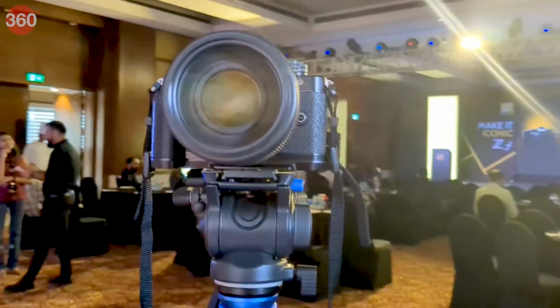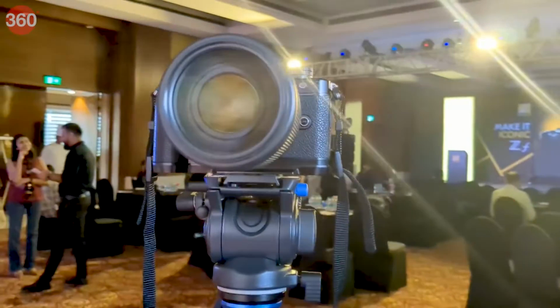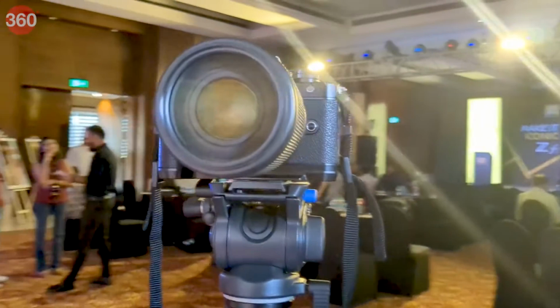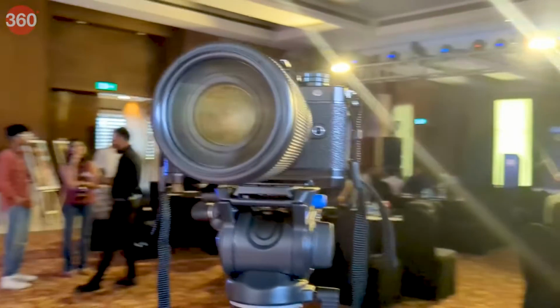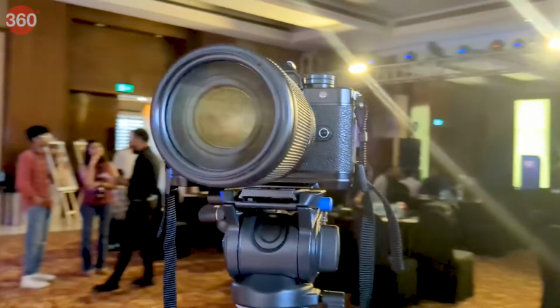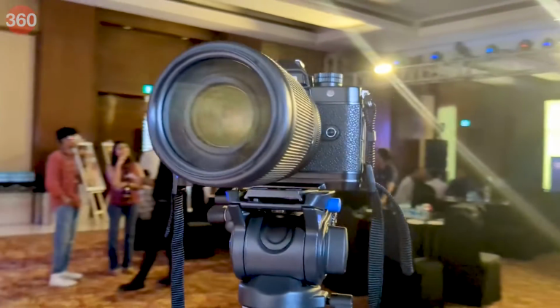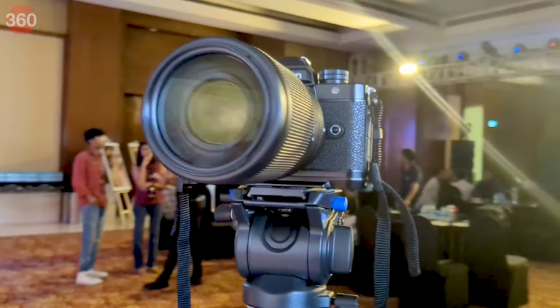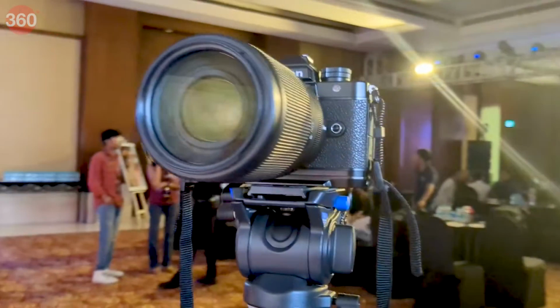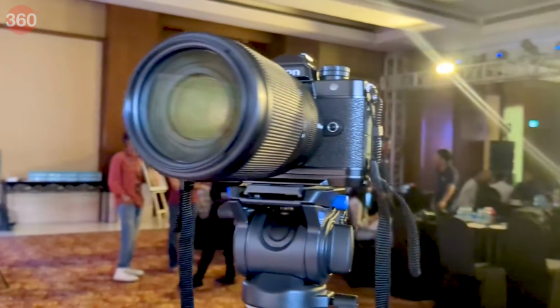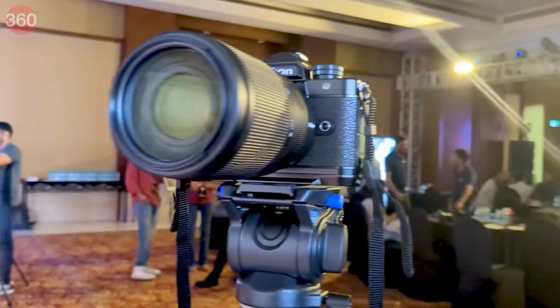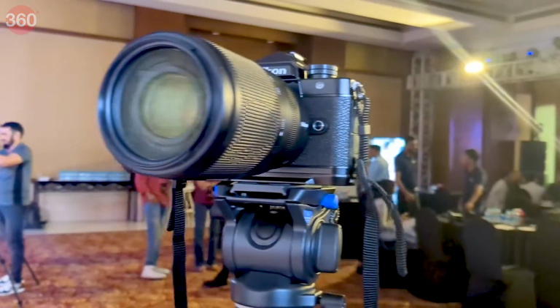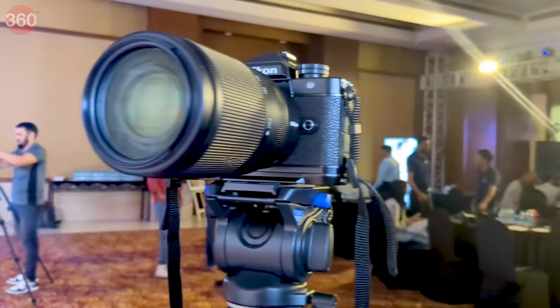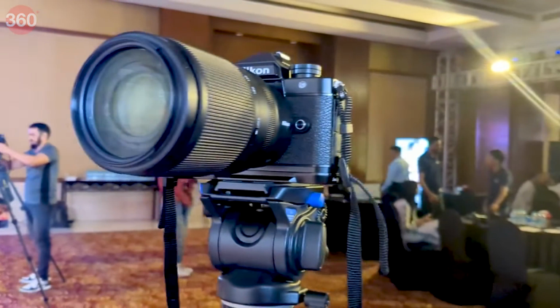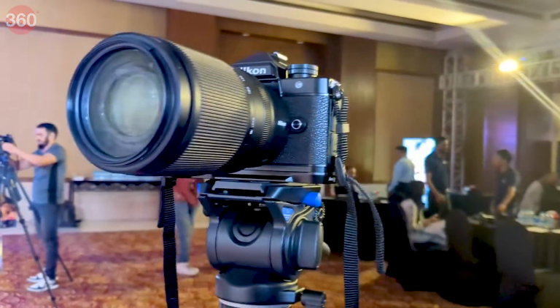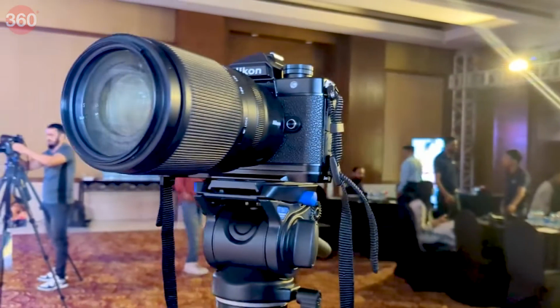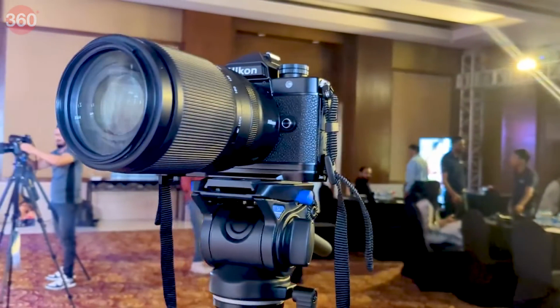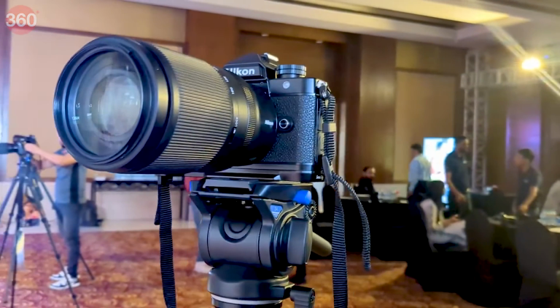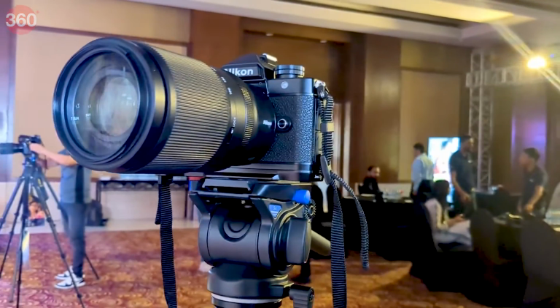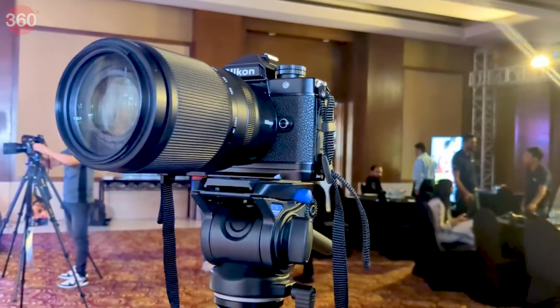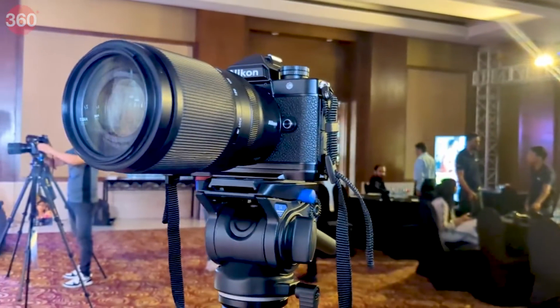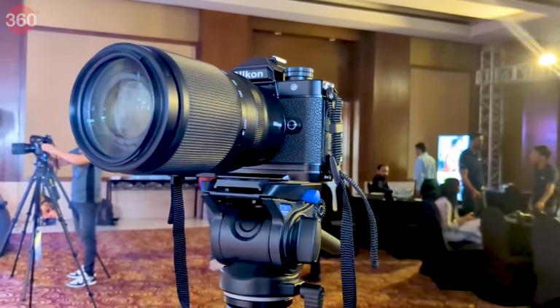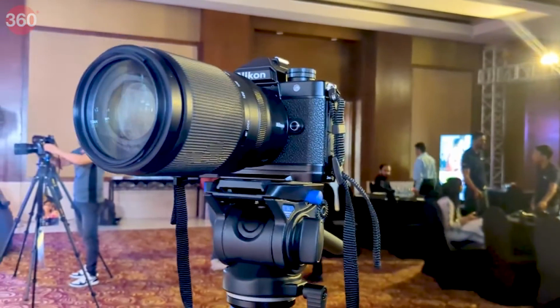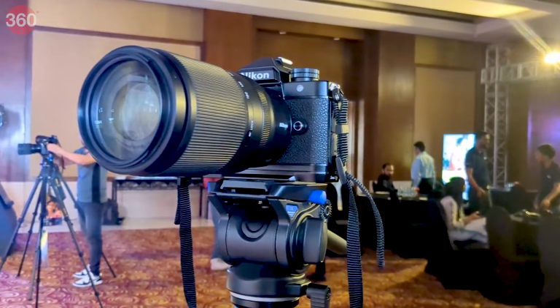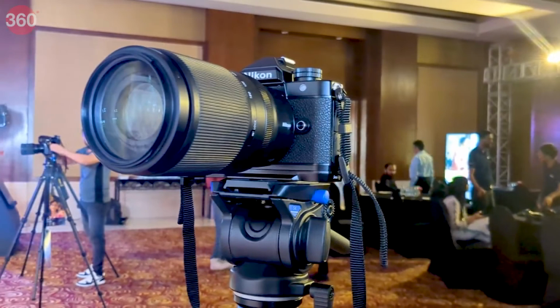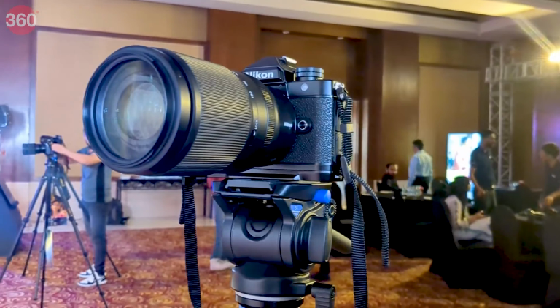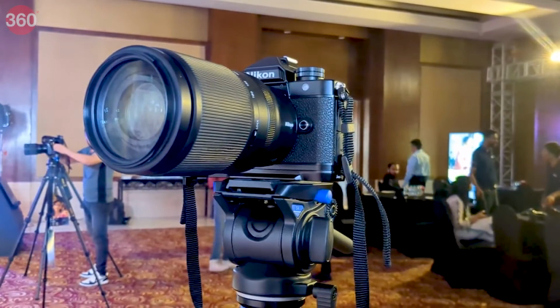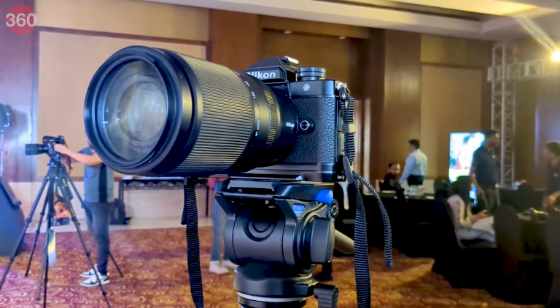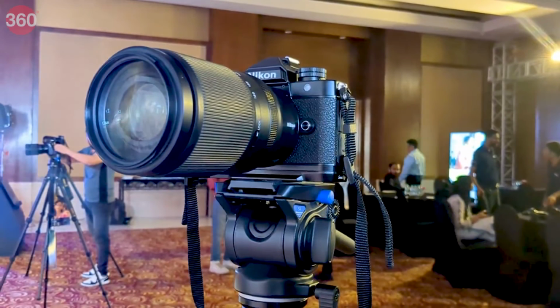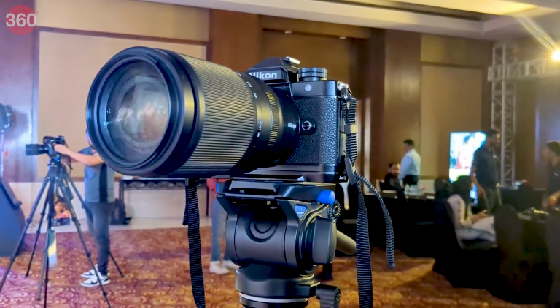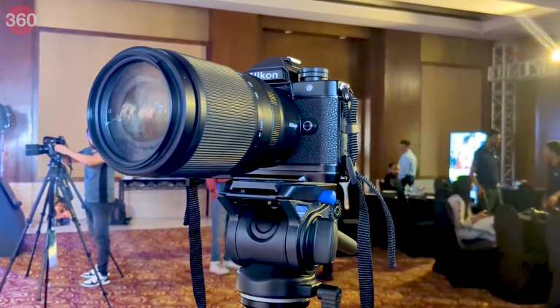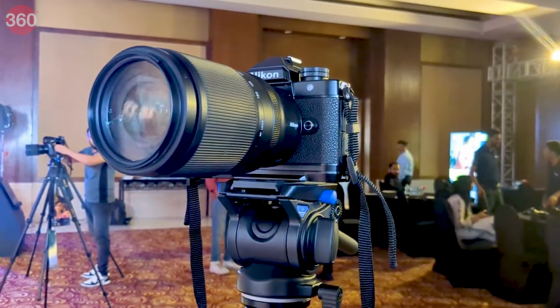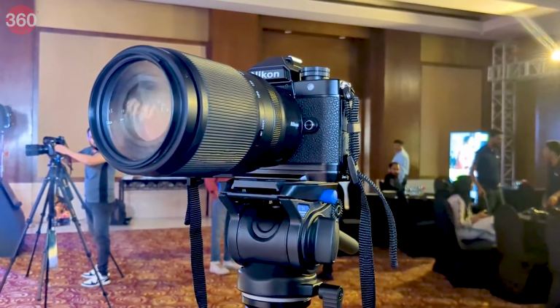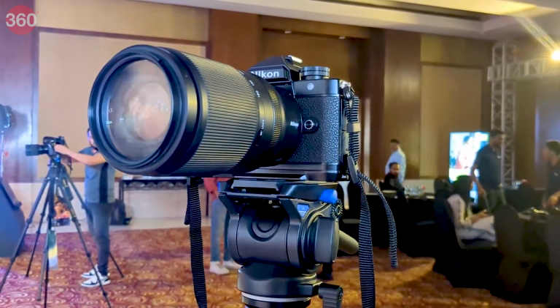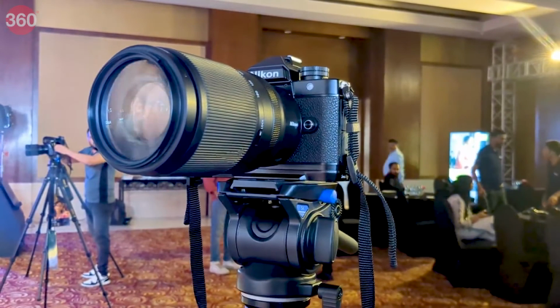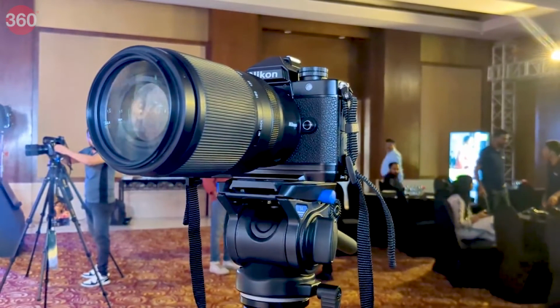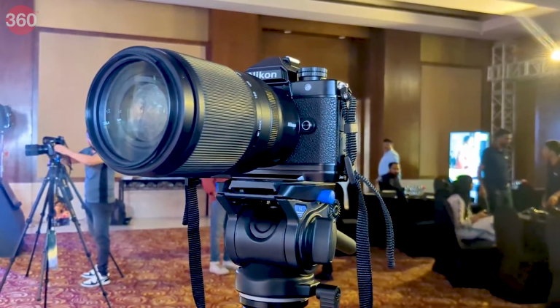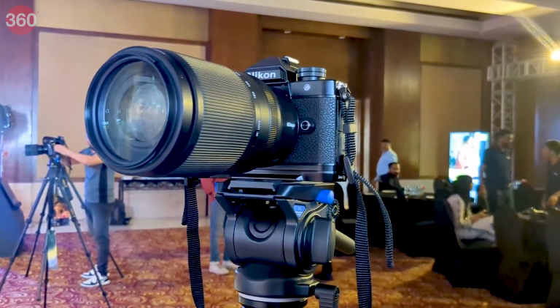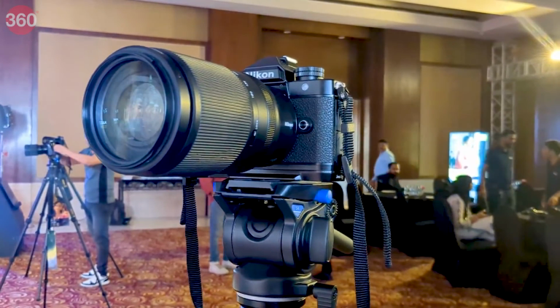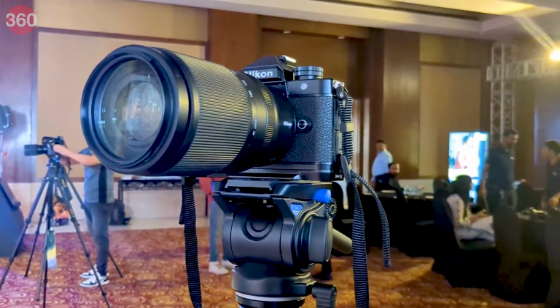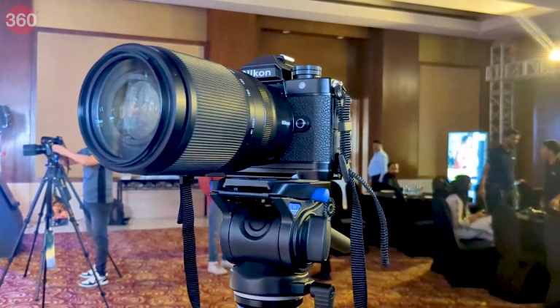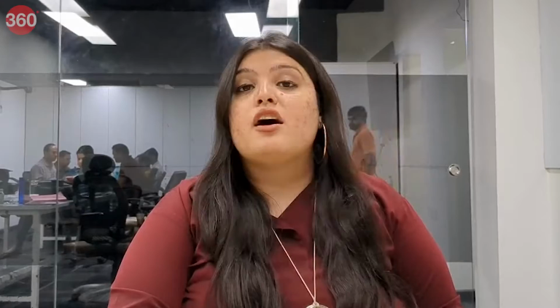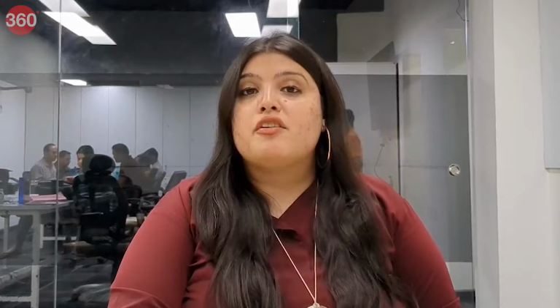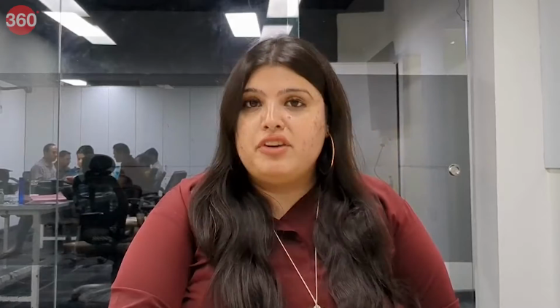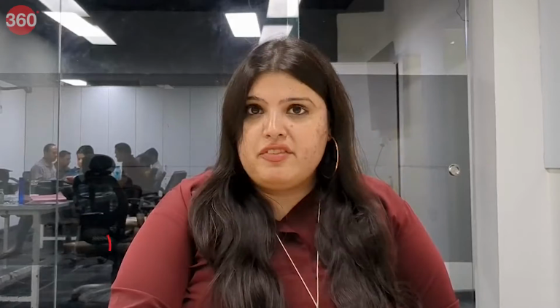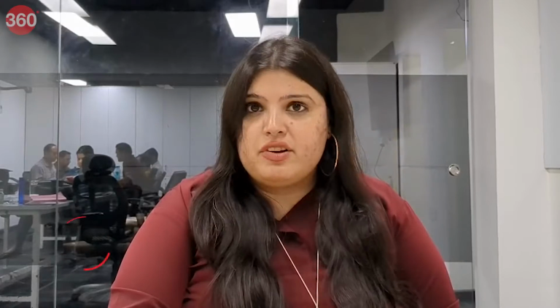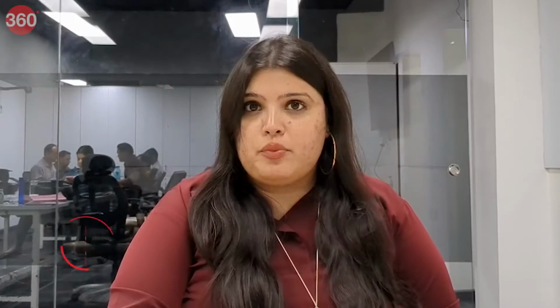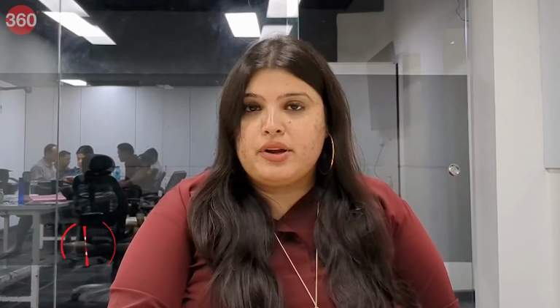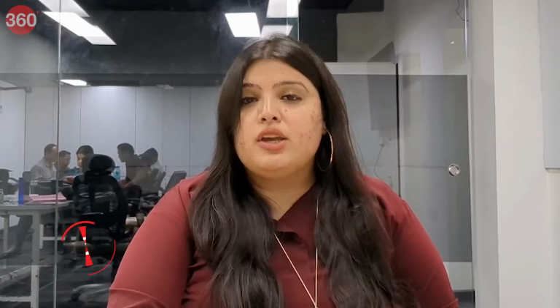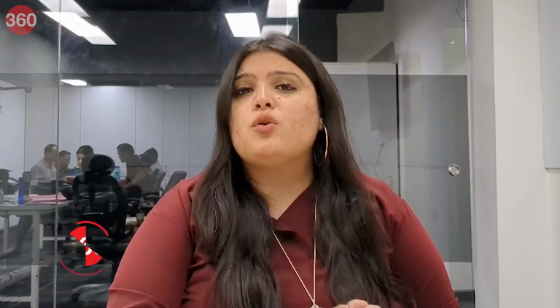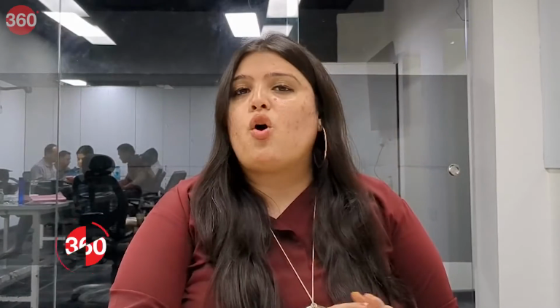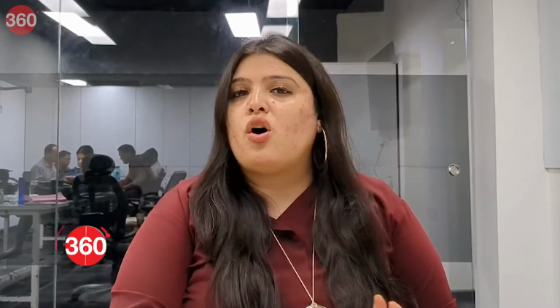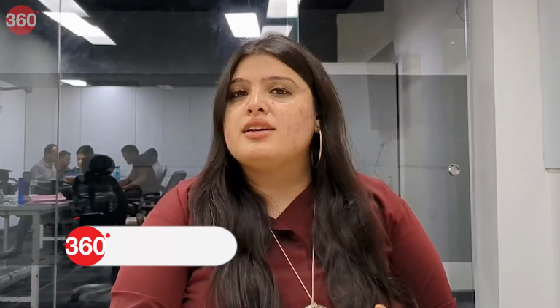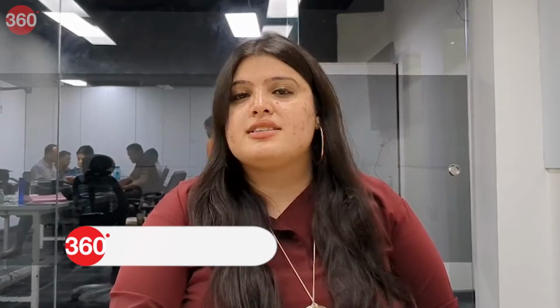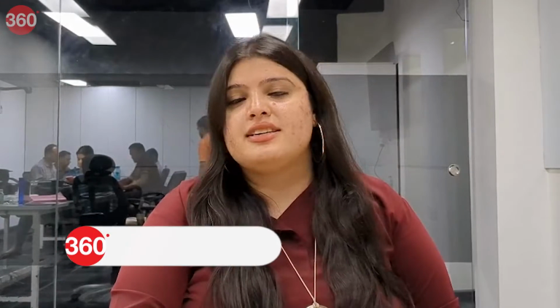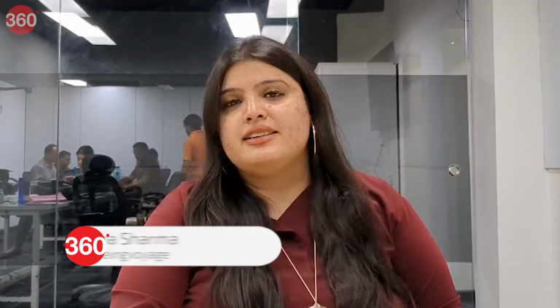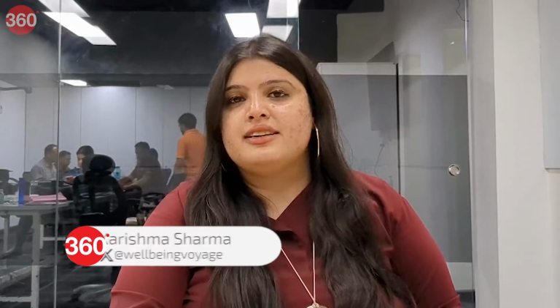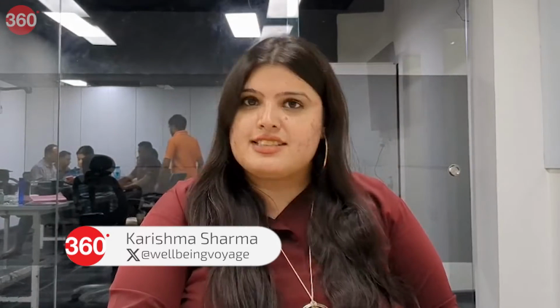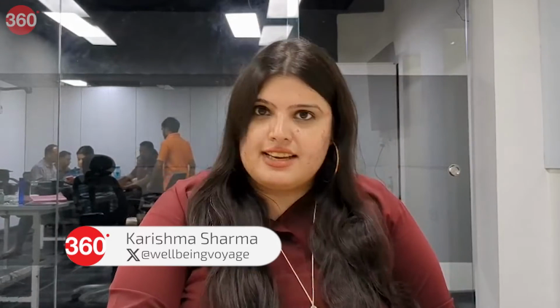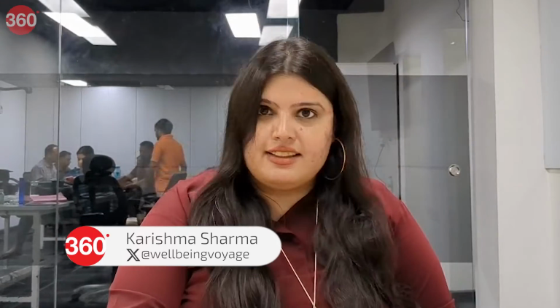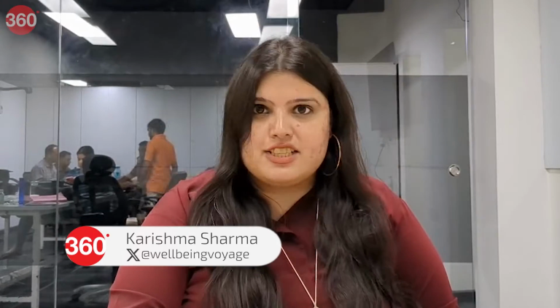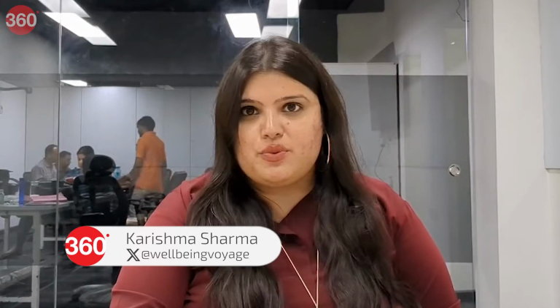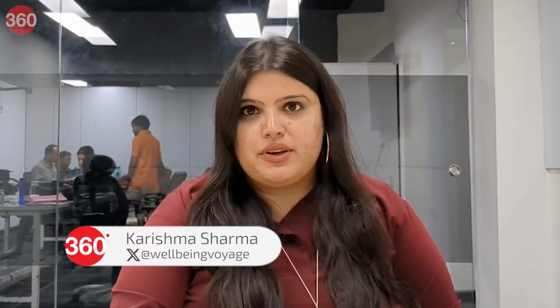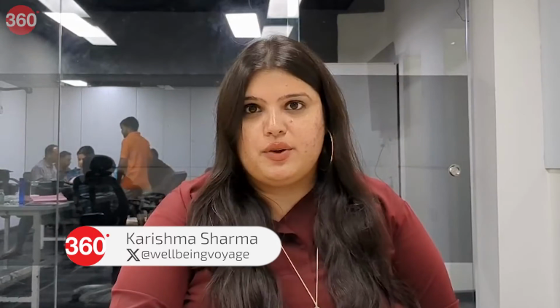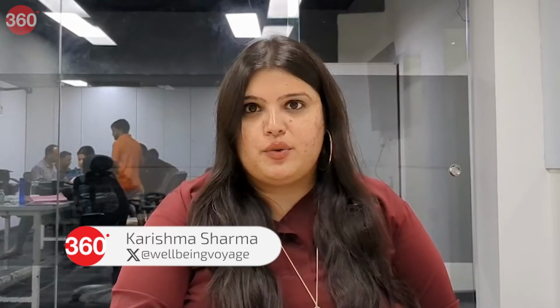The new Nikon ZF is the latest addition to Nikon's mirrorless lineup. We will review all its details in this video.